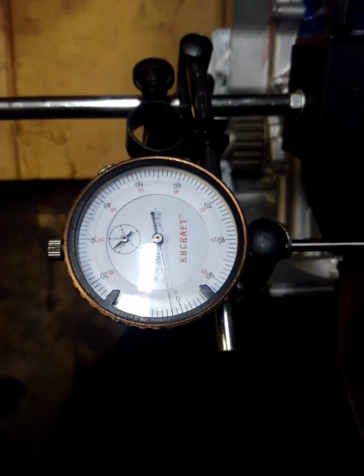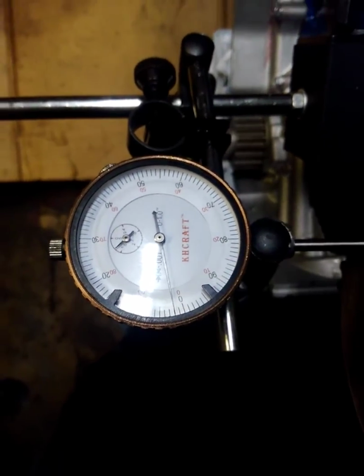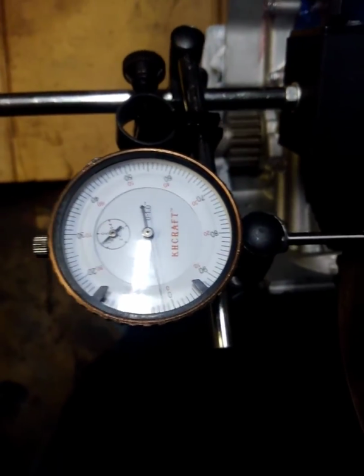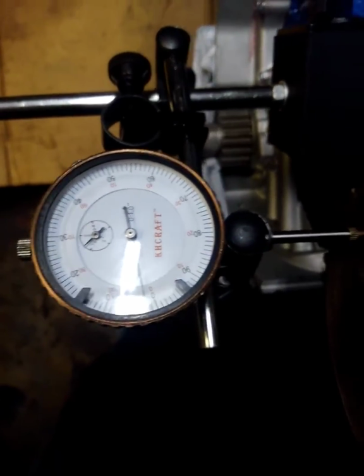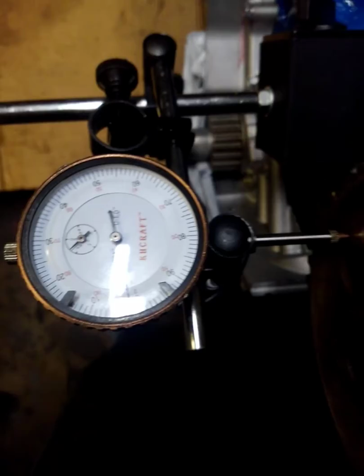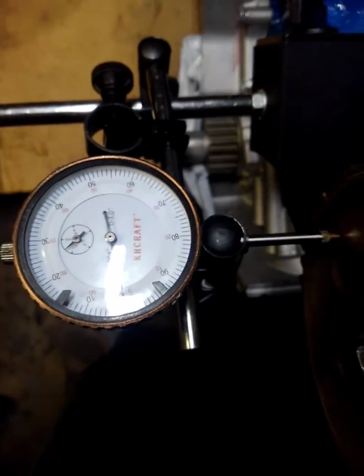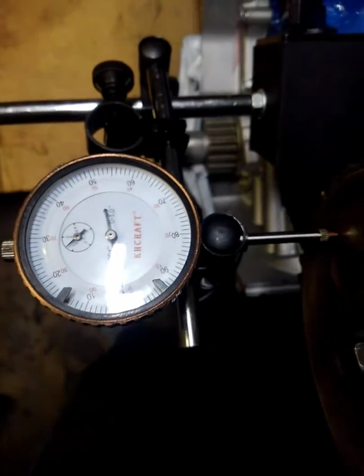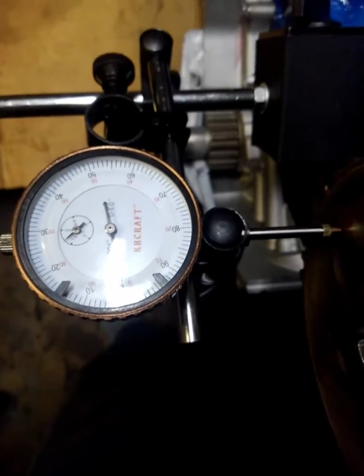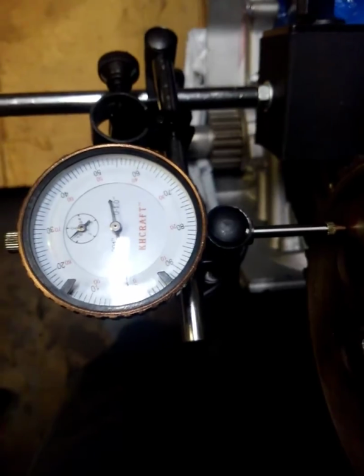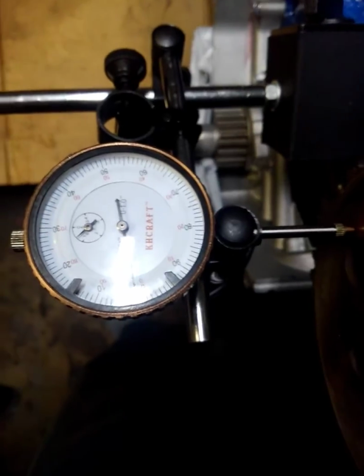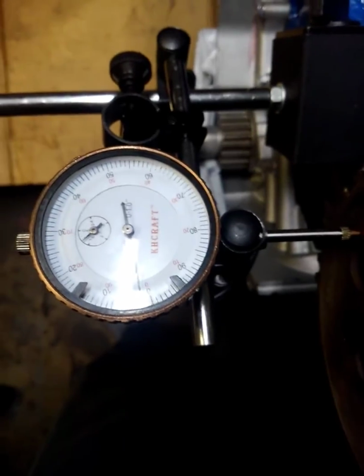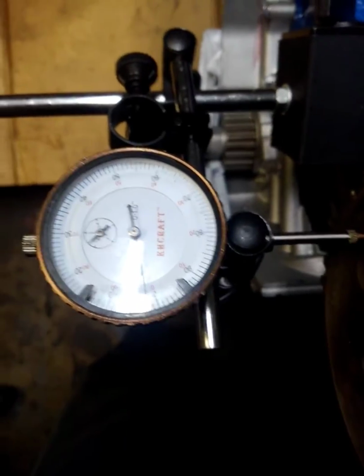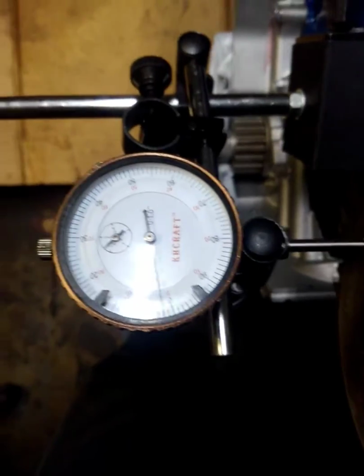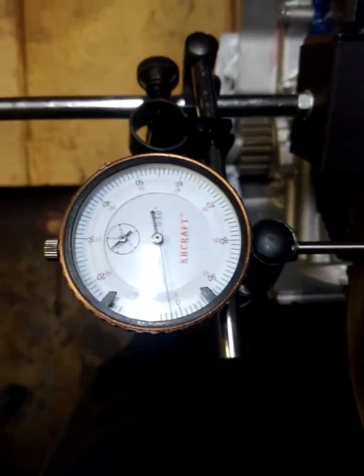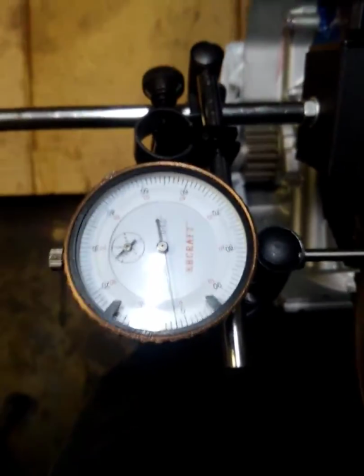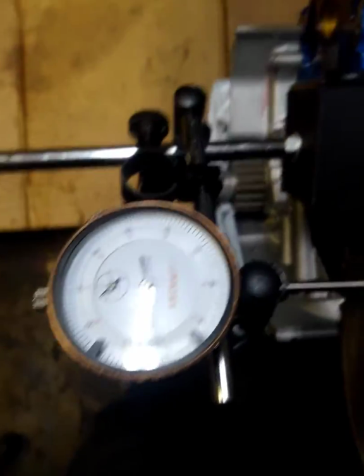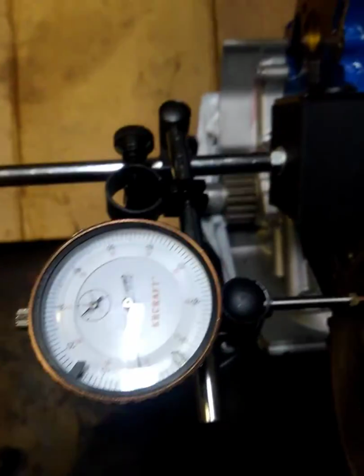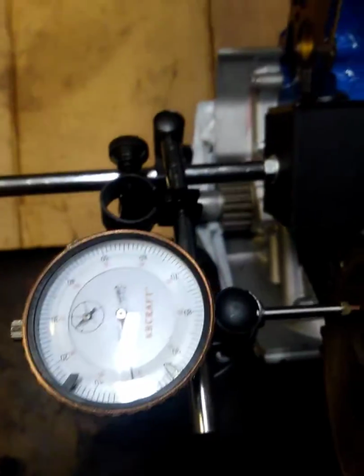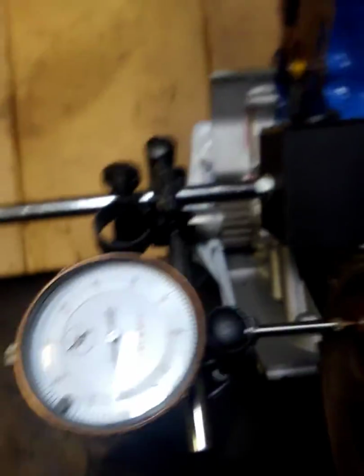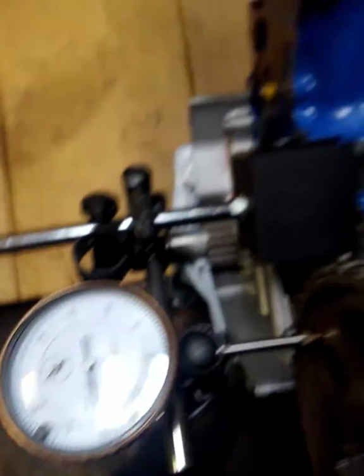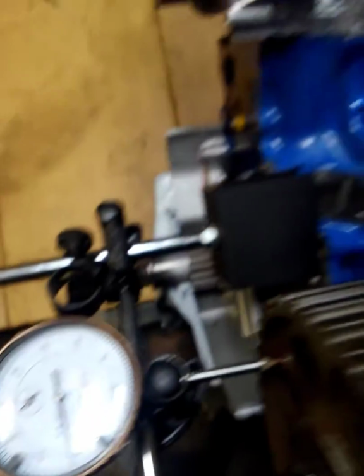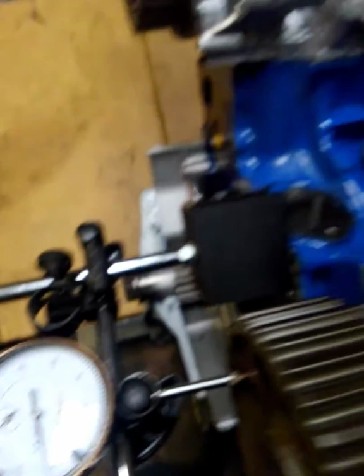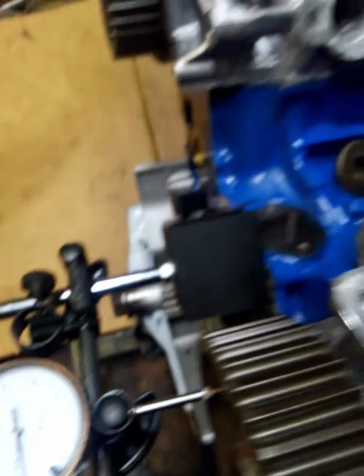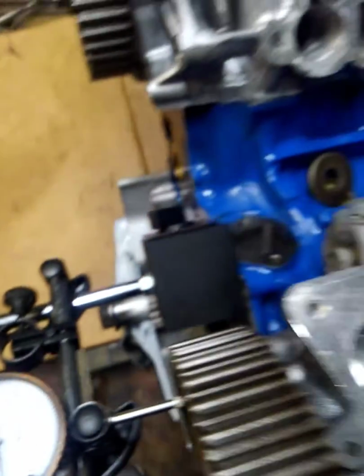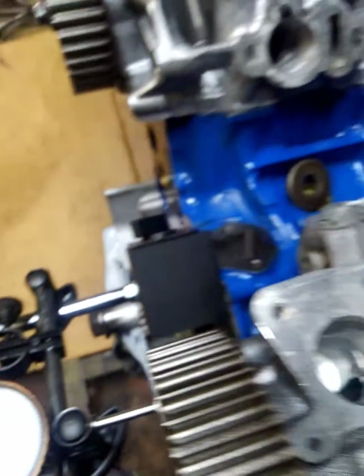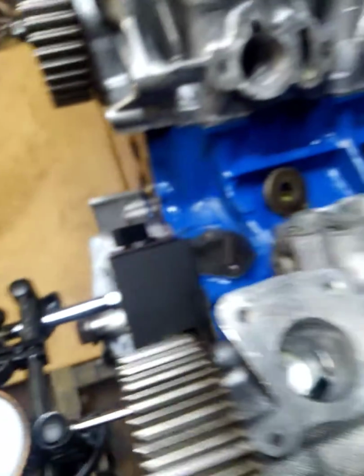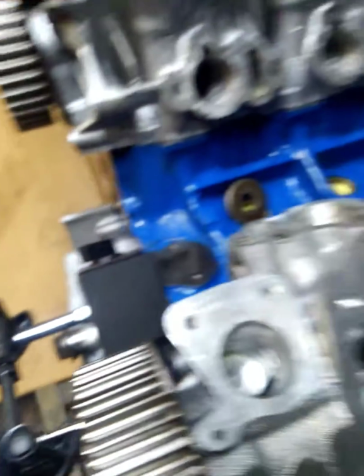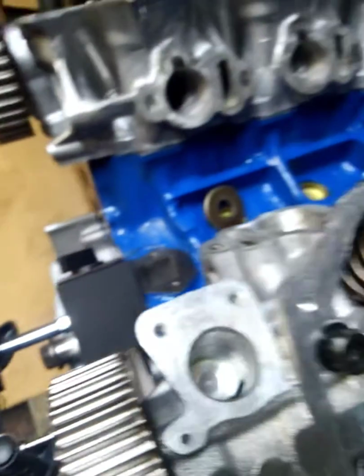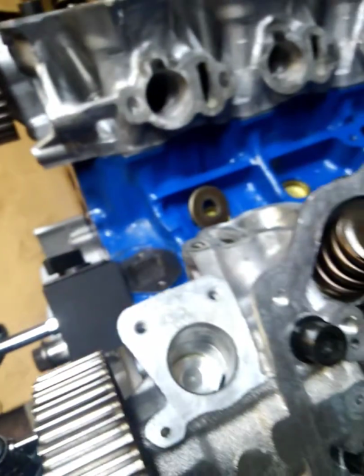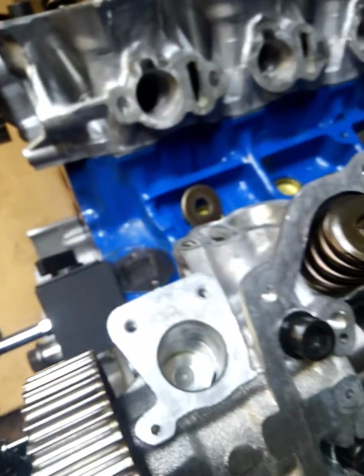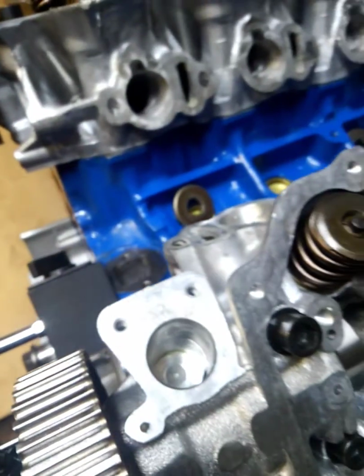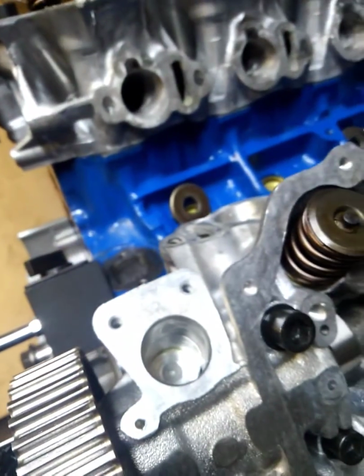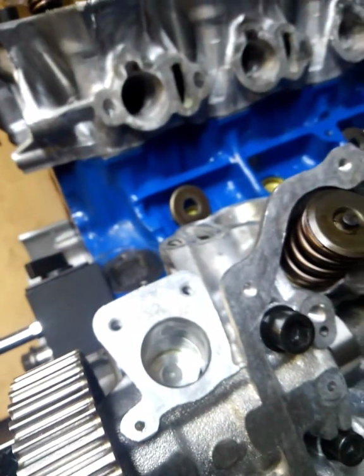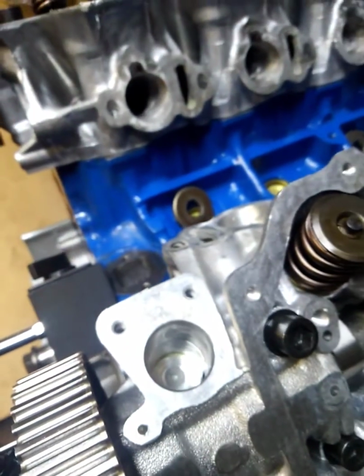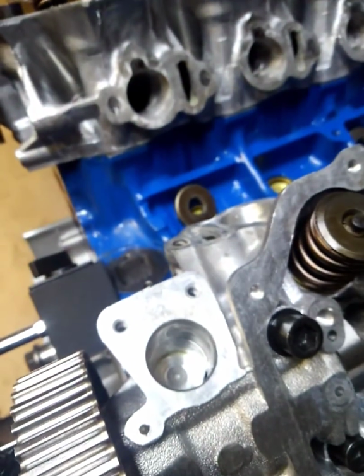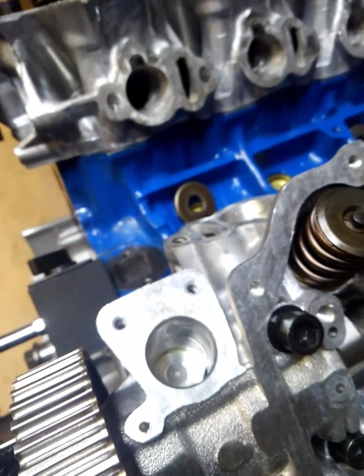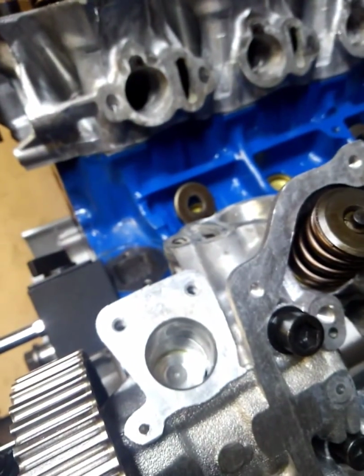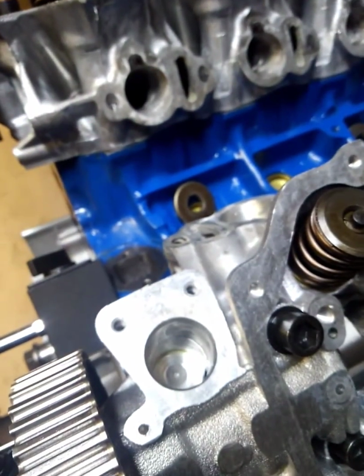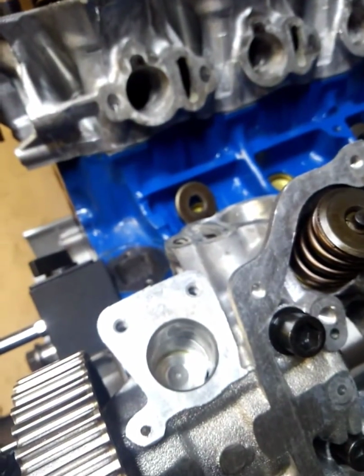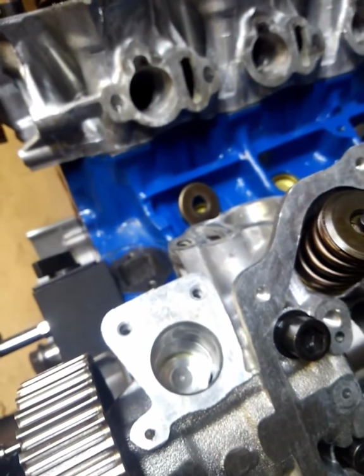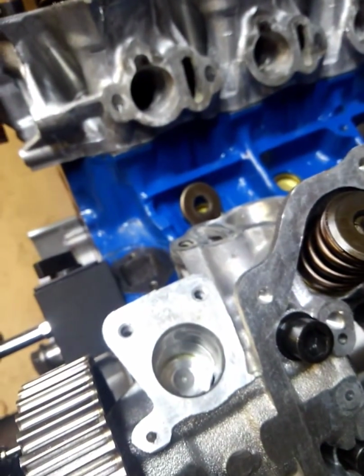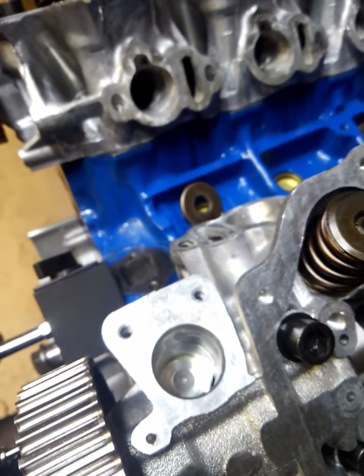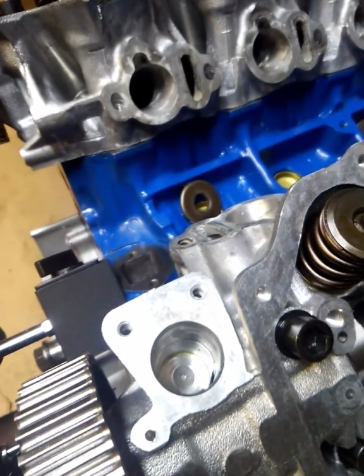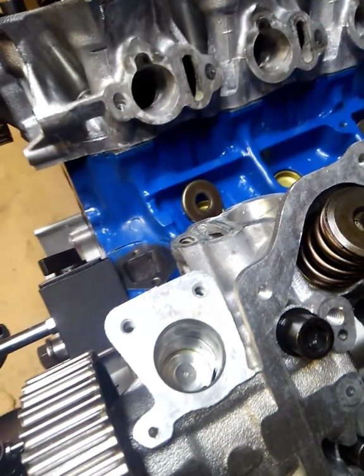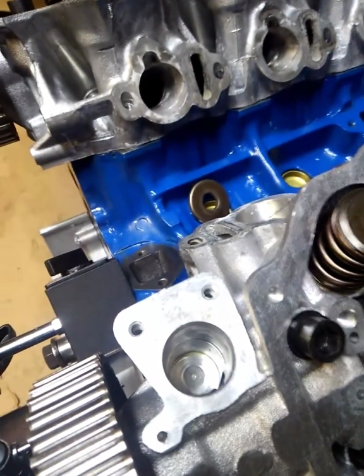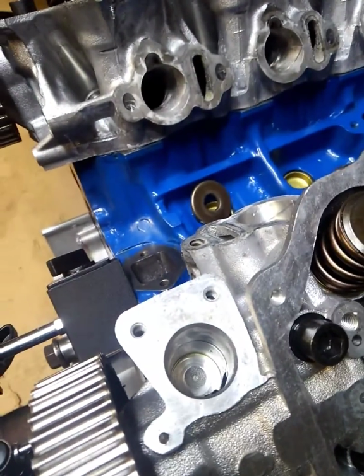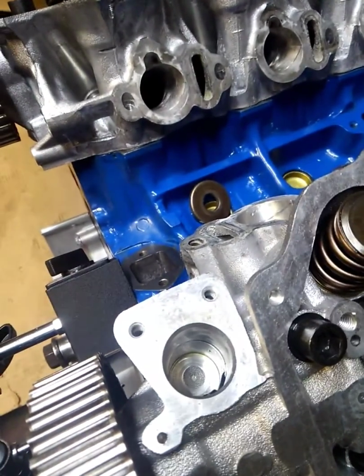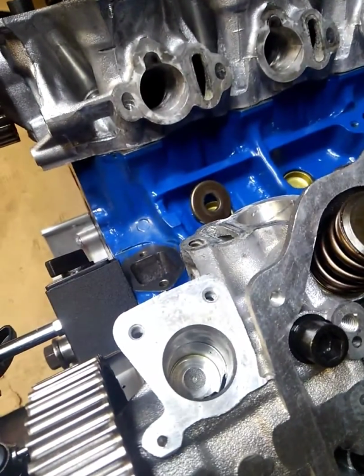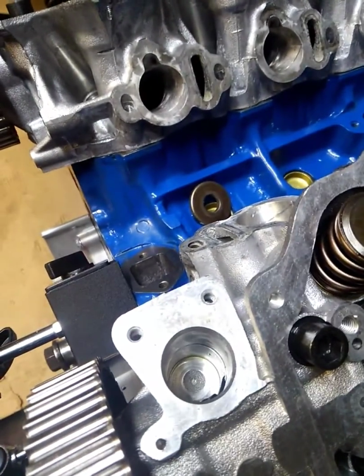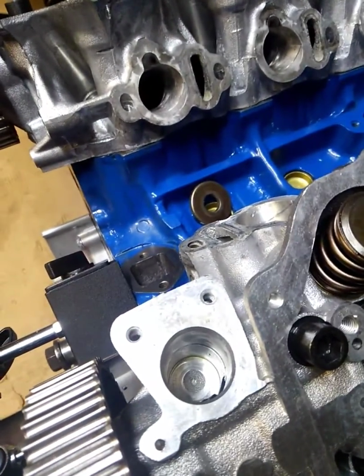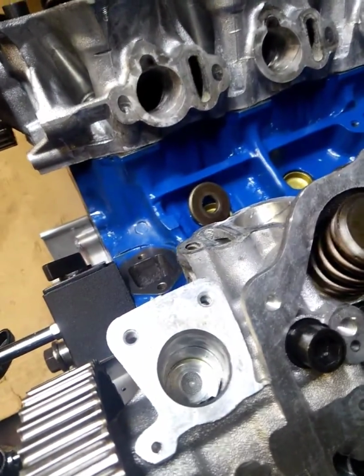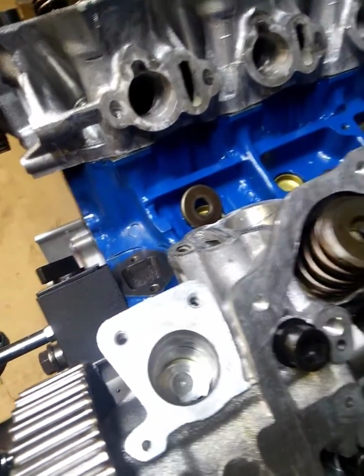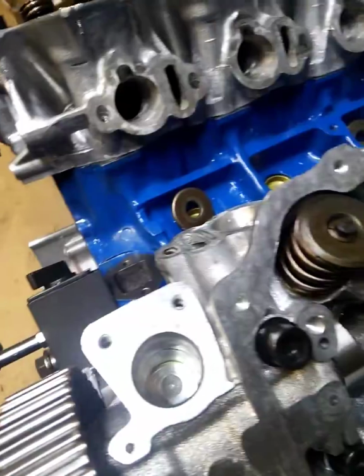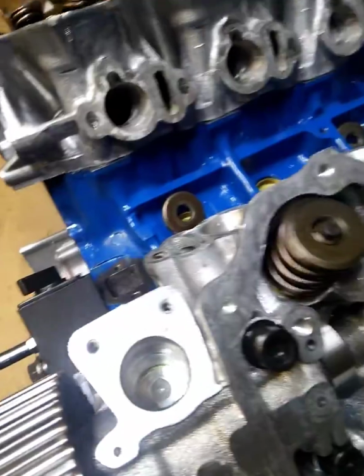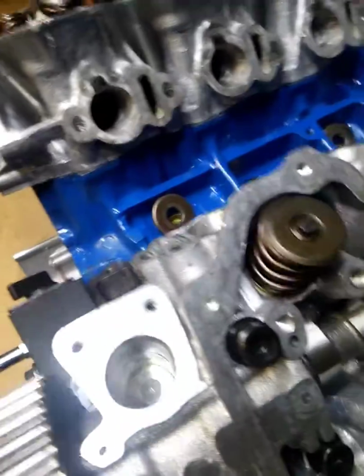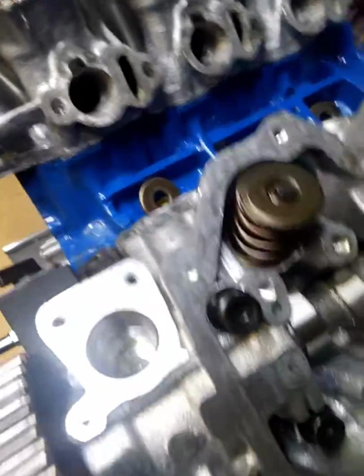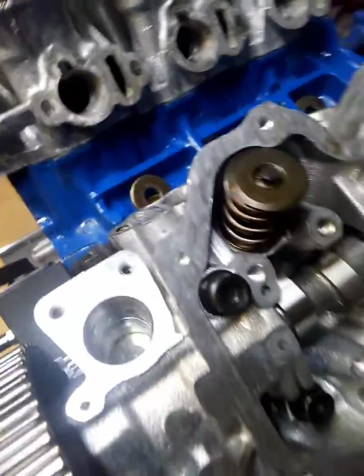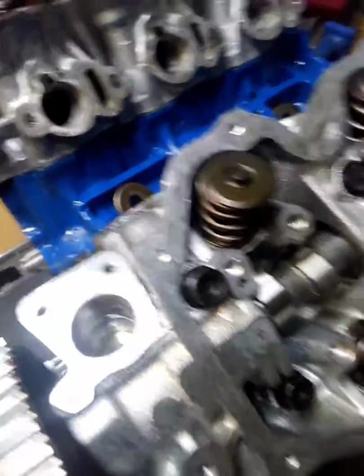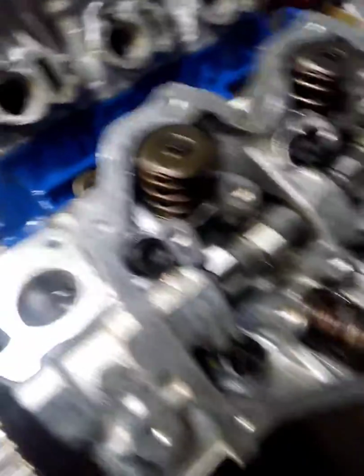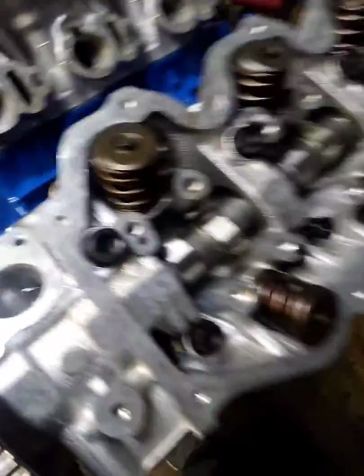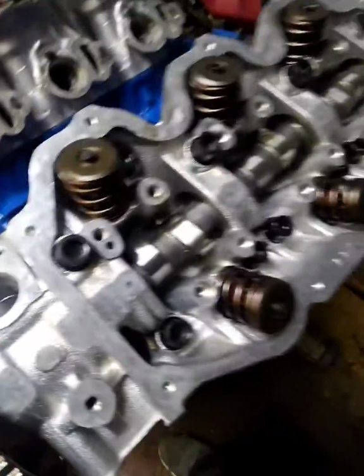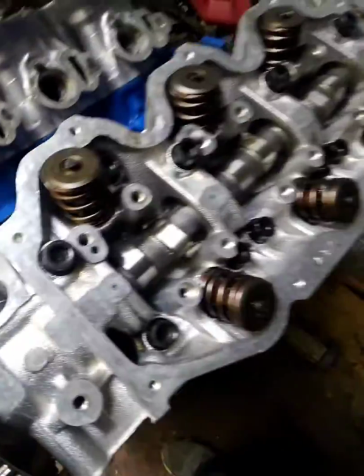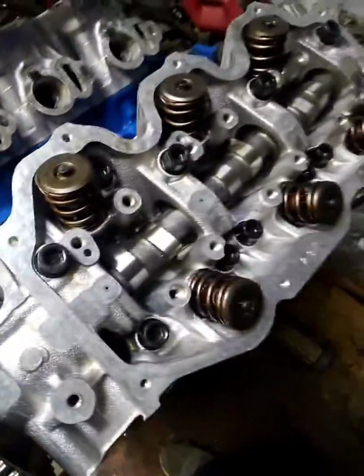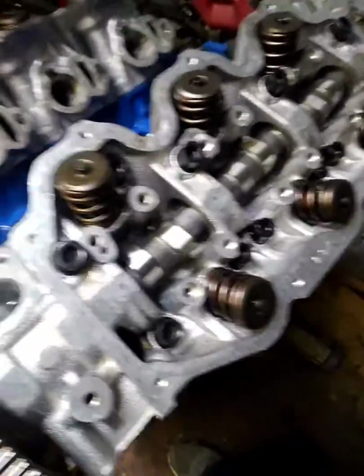Hope this helps anybody doing cam swaps on the VG30, 33, and 34 series engines.